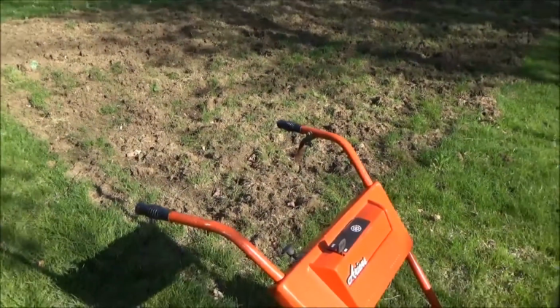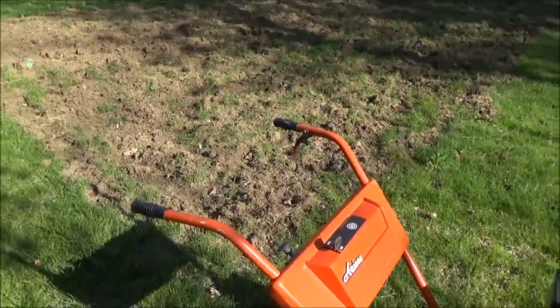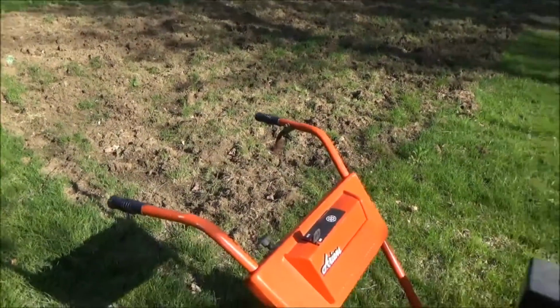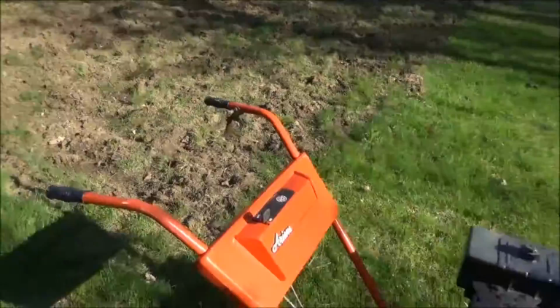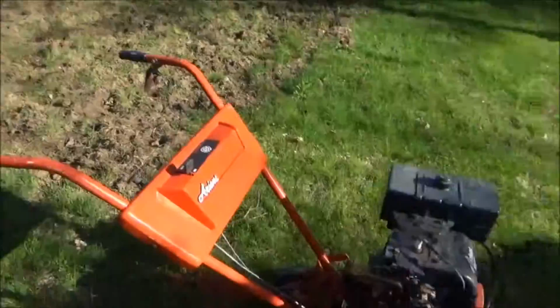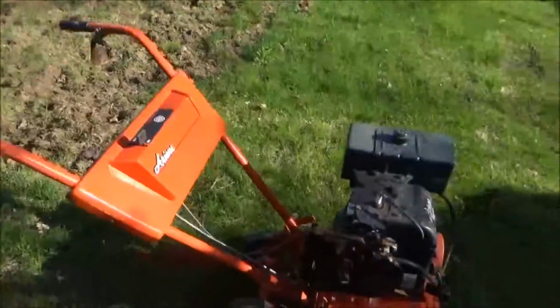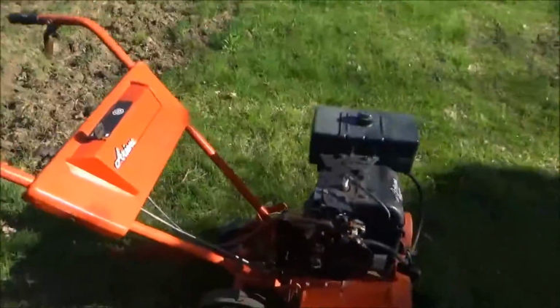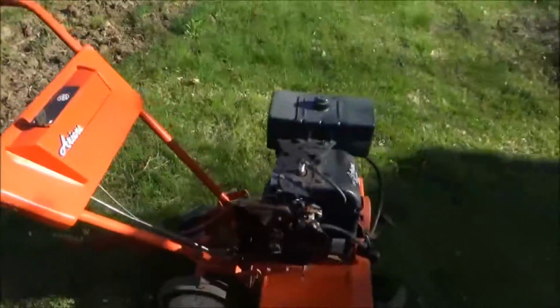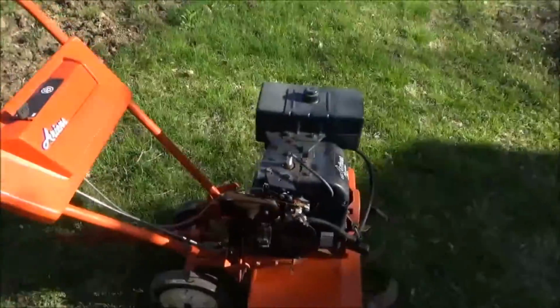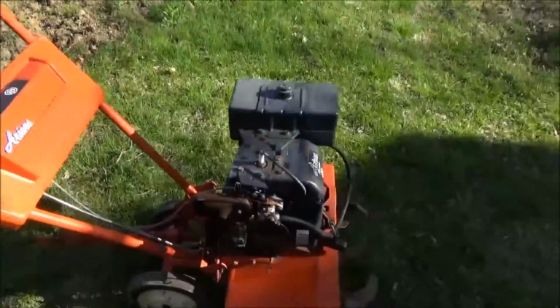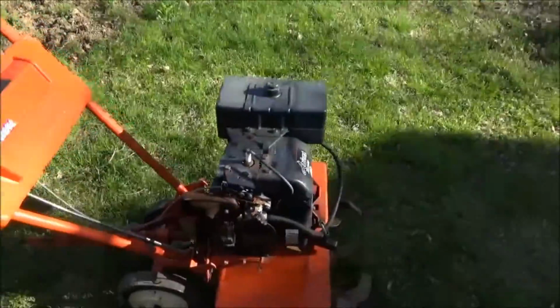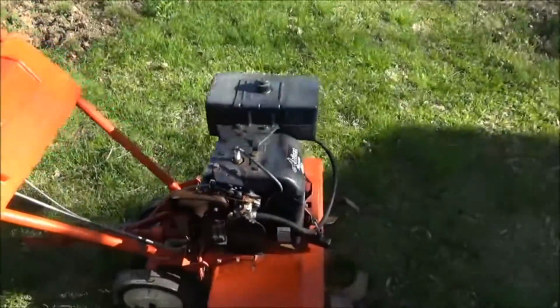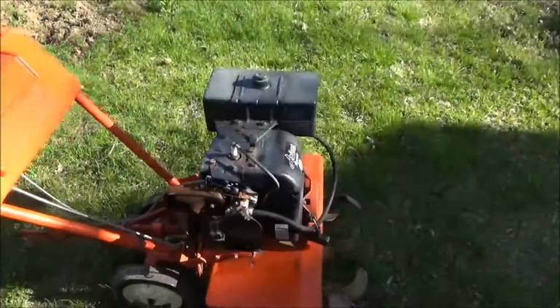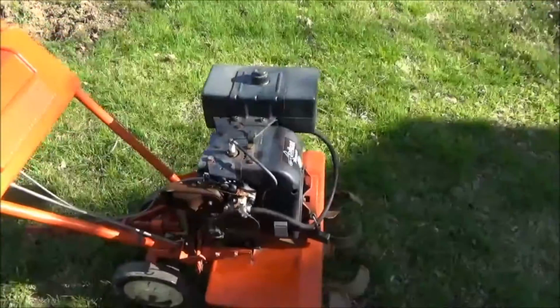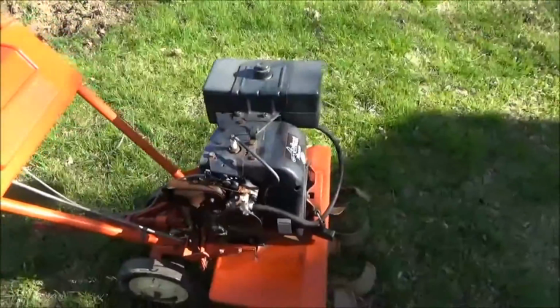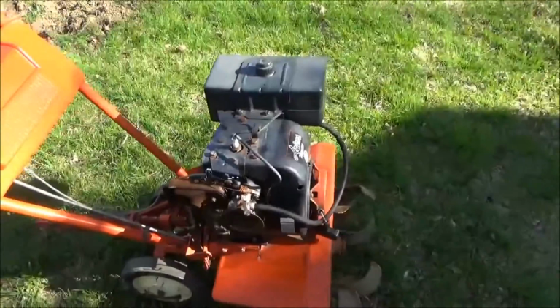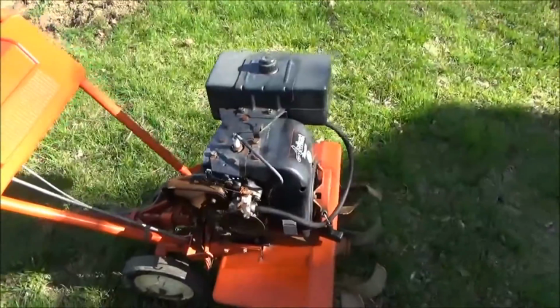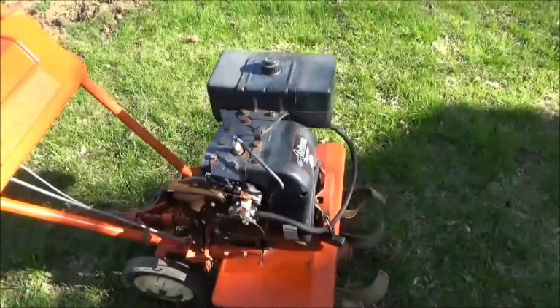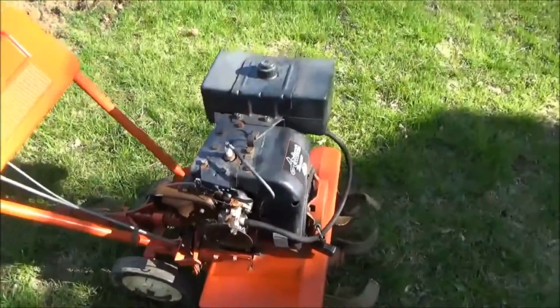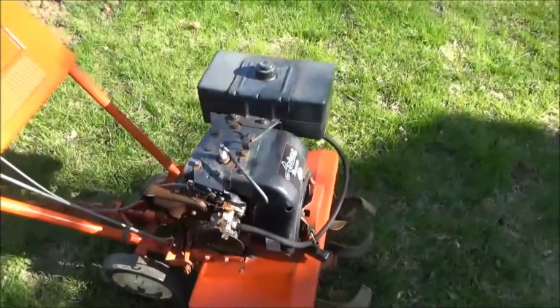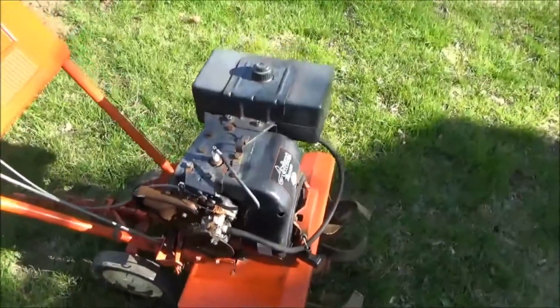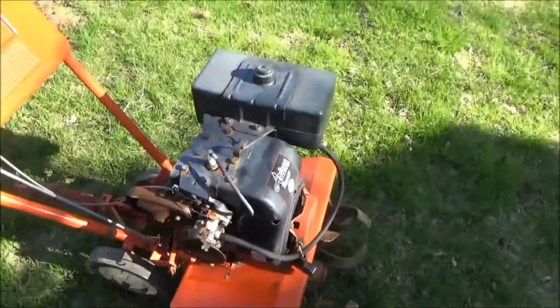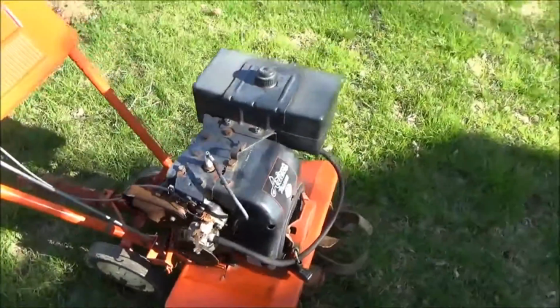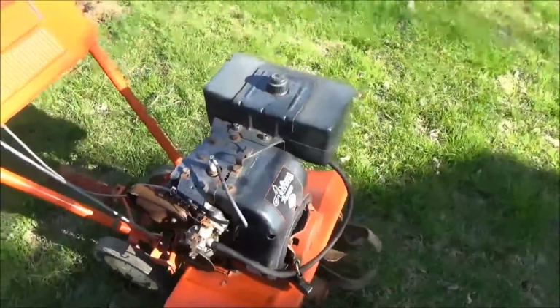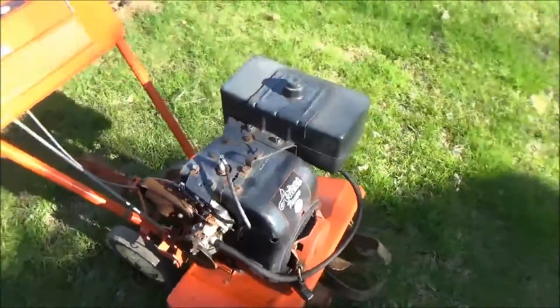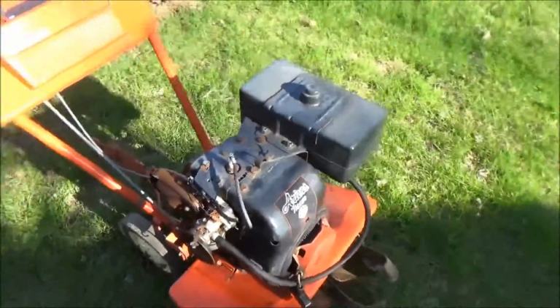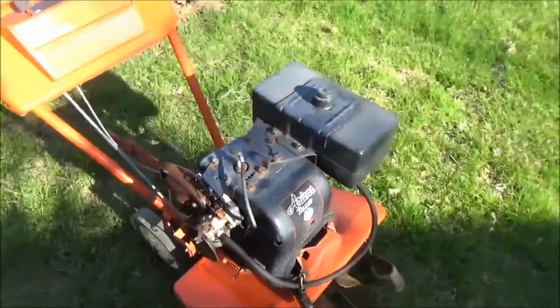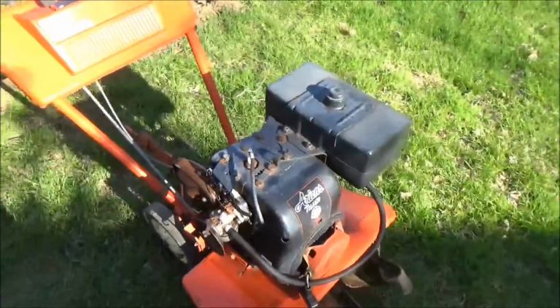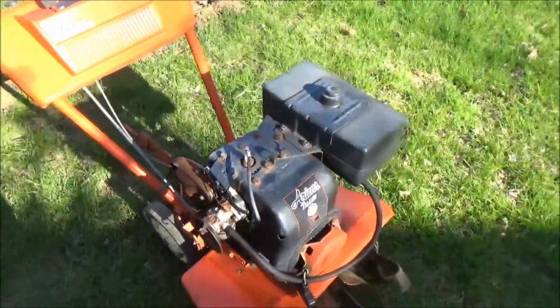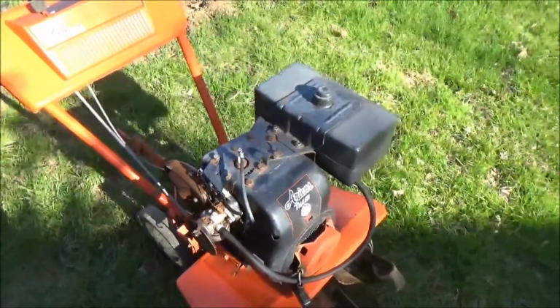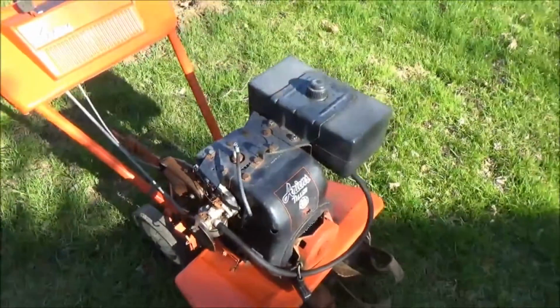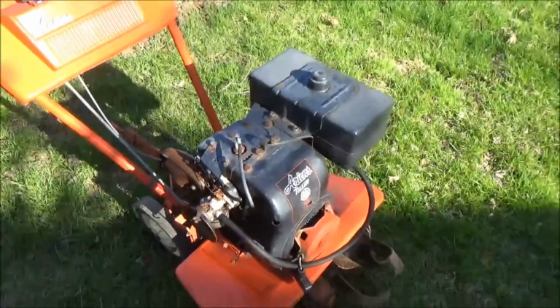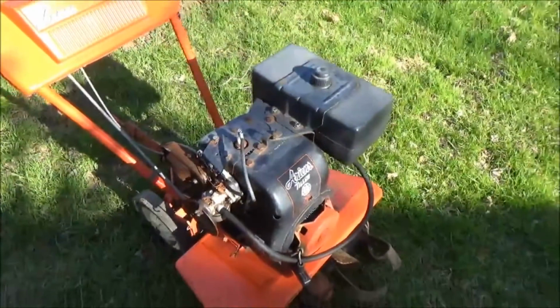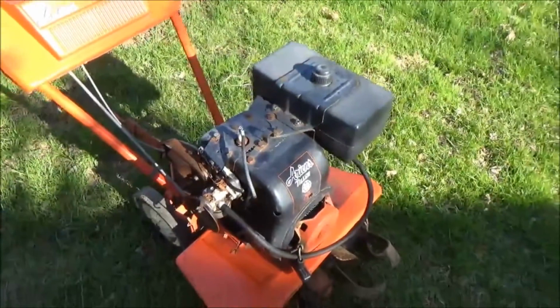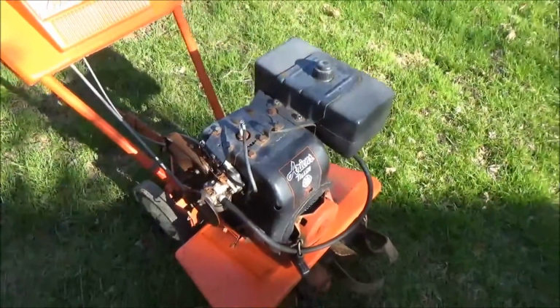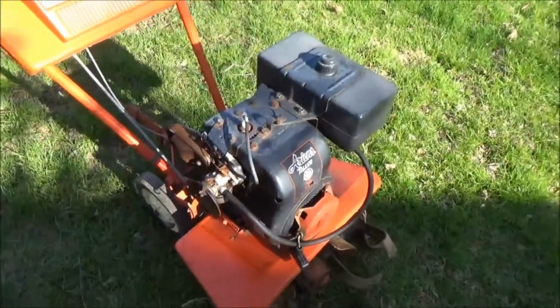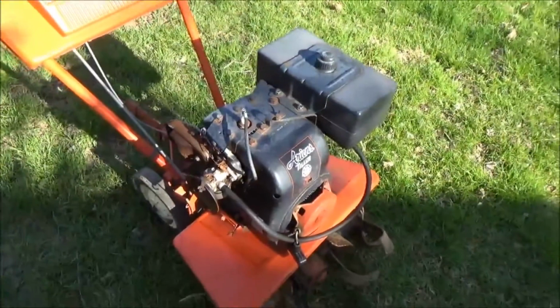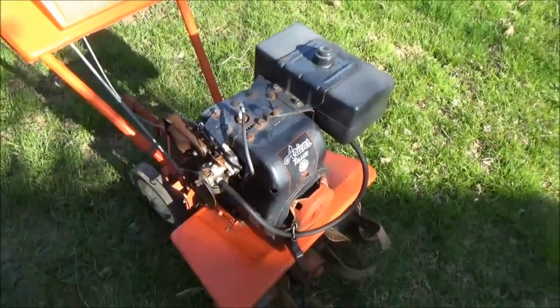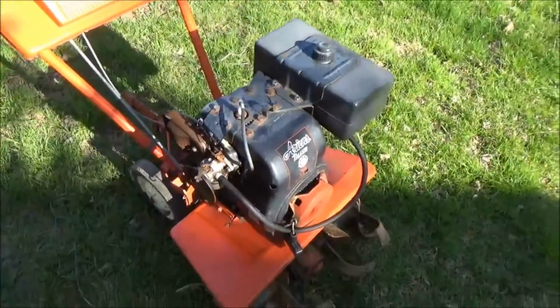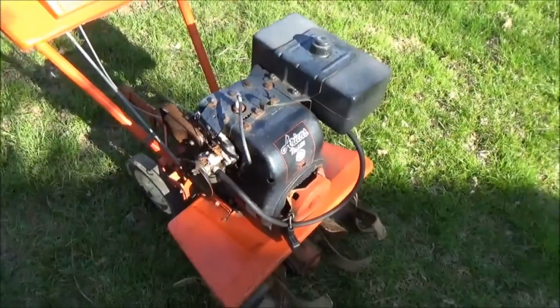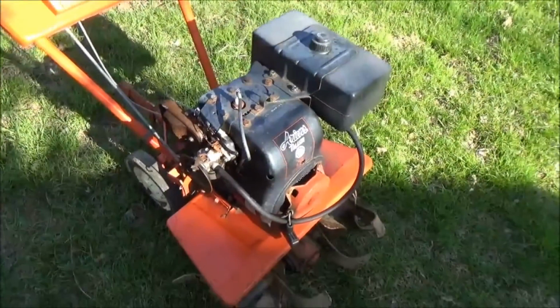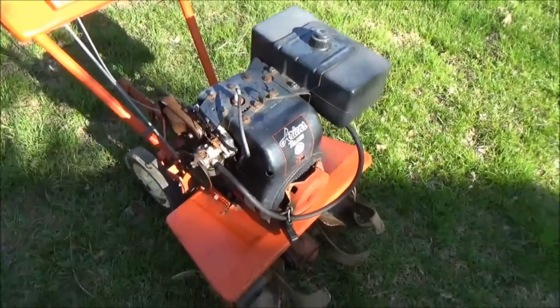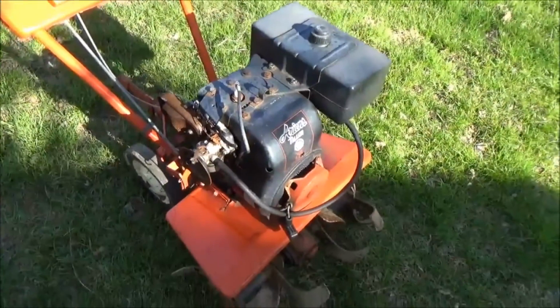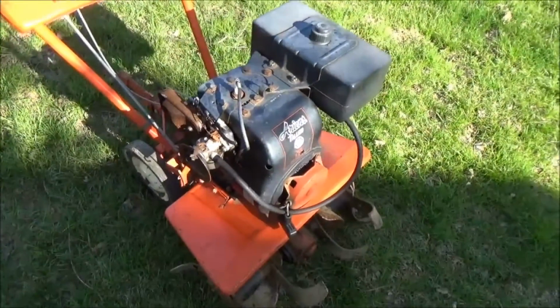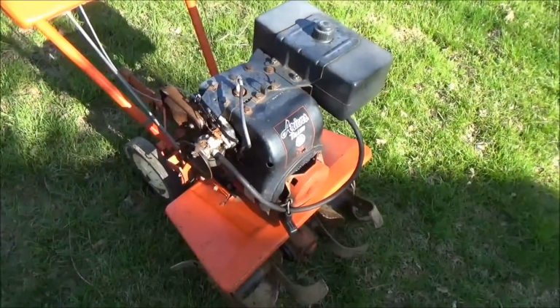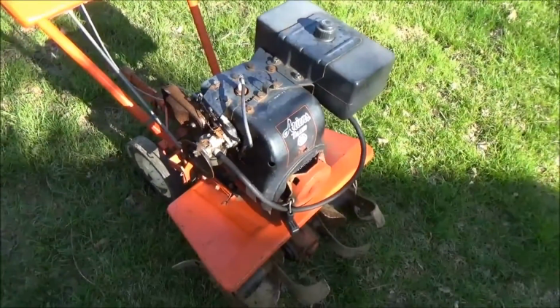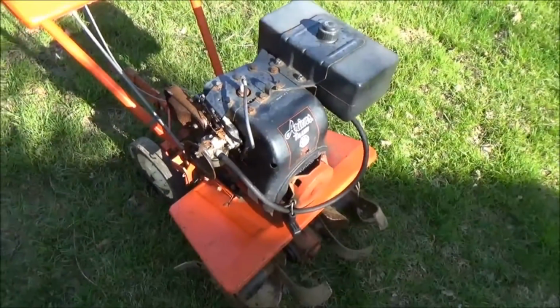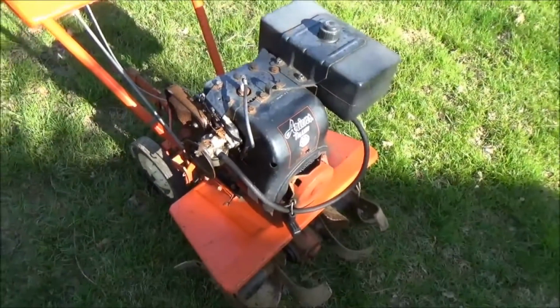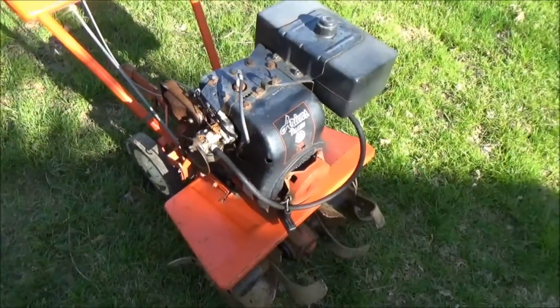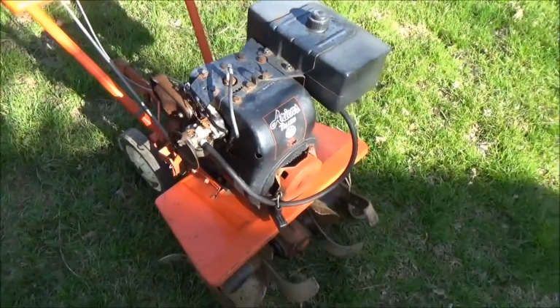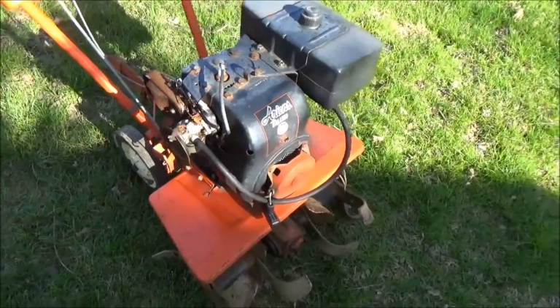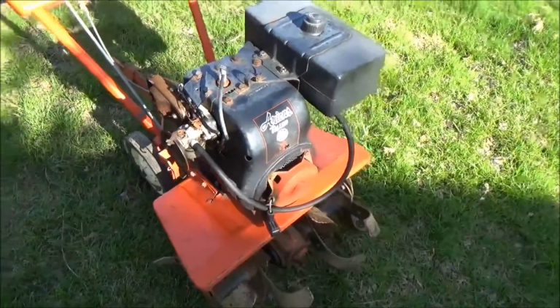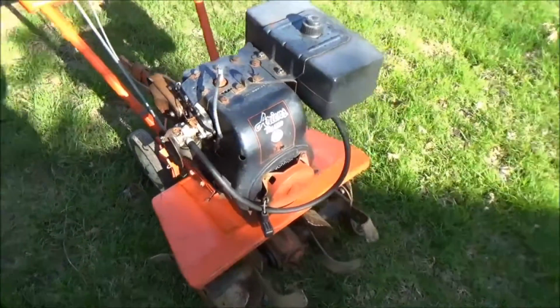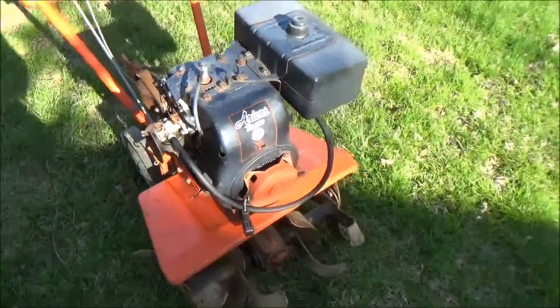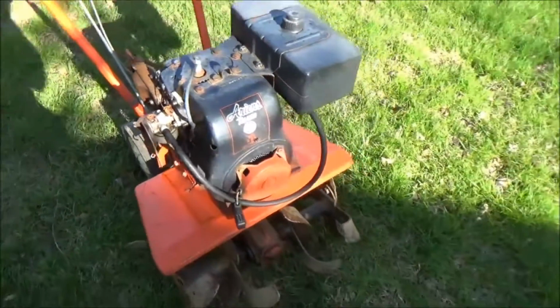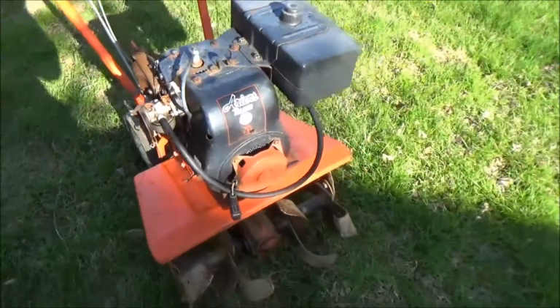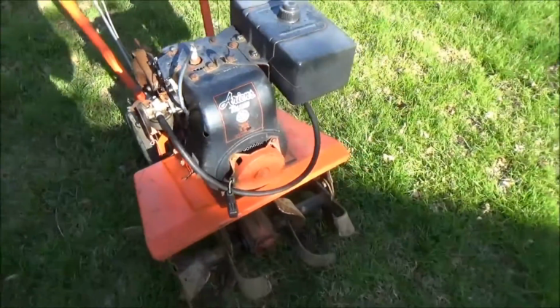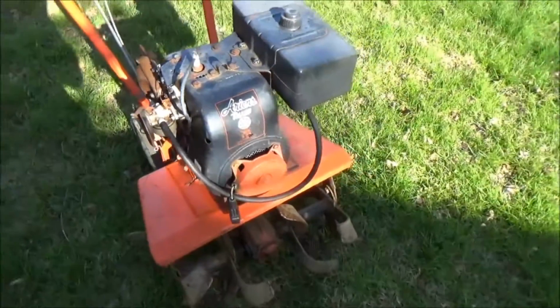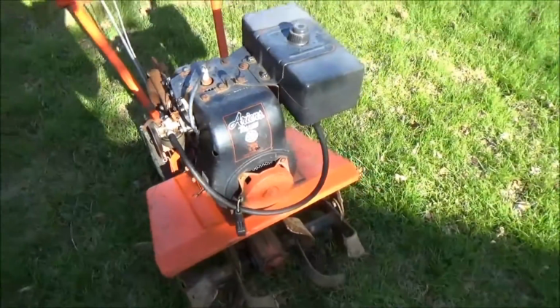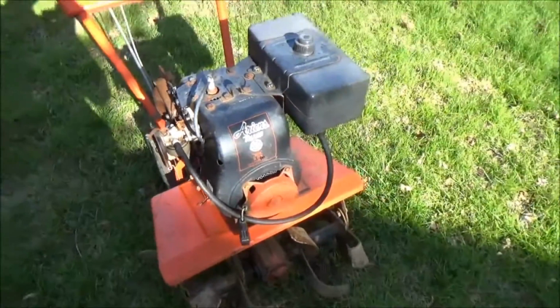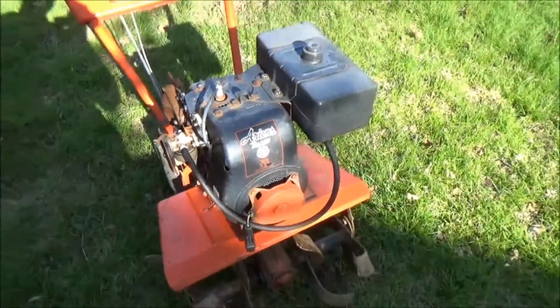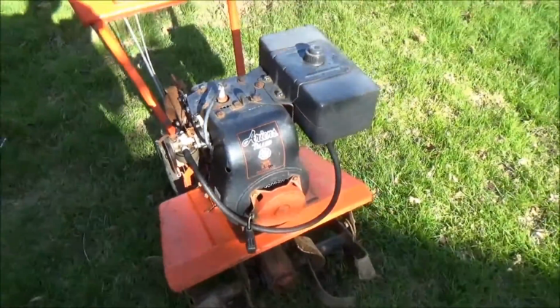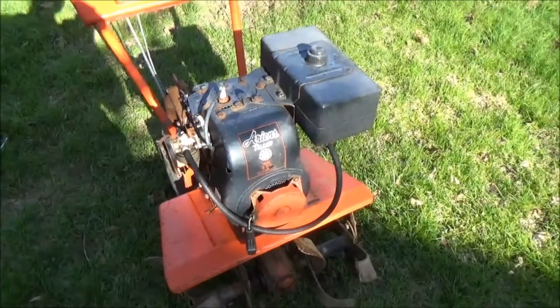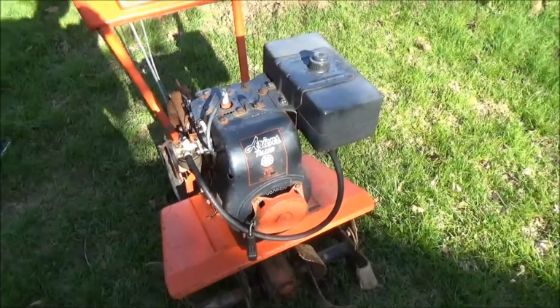I'll try to take some photos and a little bit of video along the way to give you a good idea. This is the 5 horsepower engine.